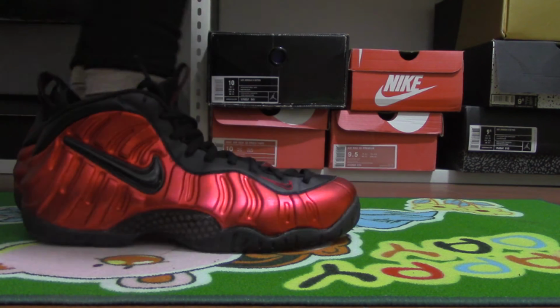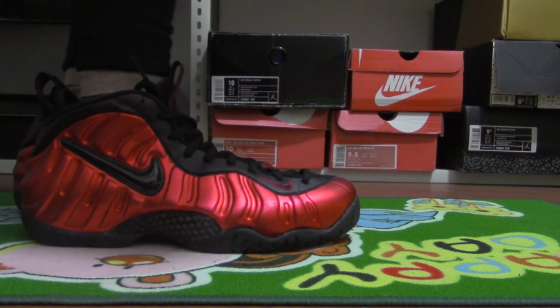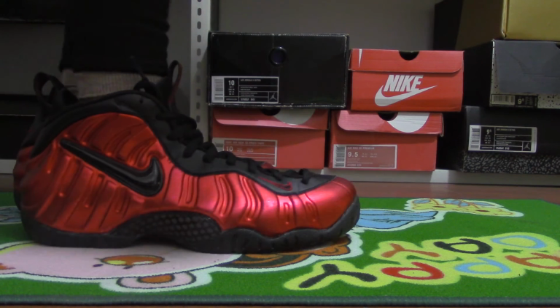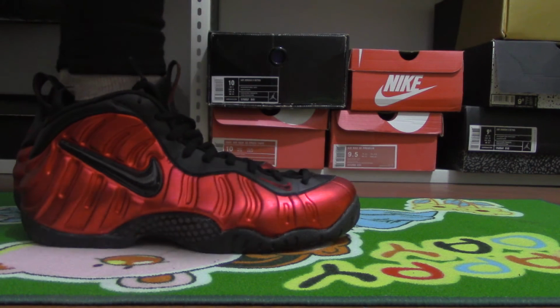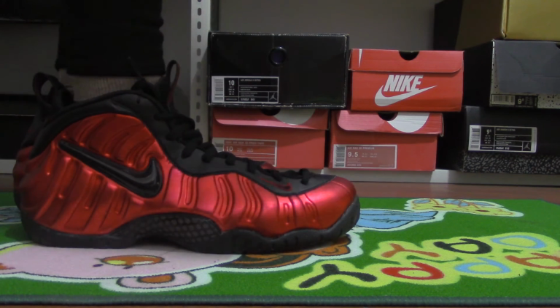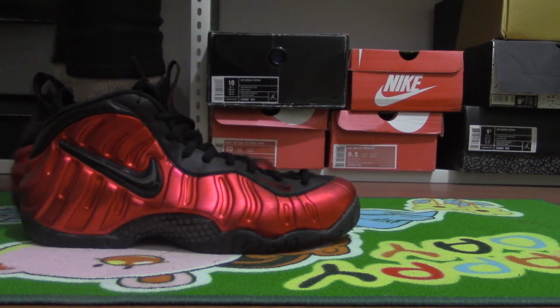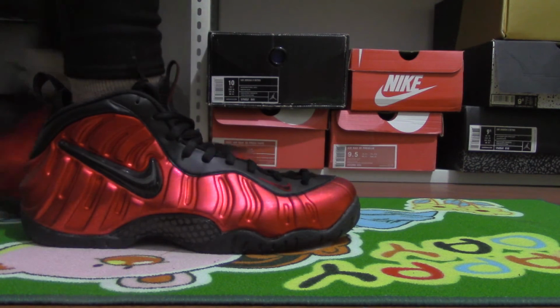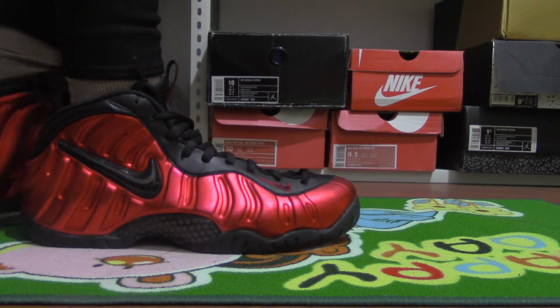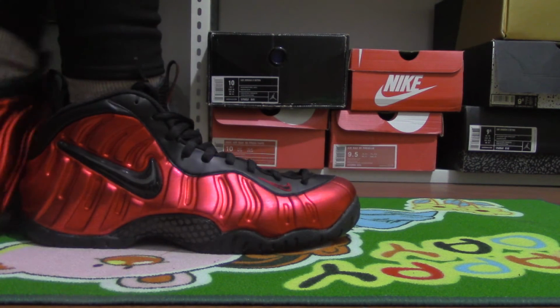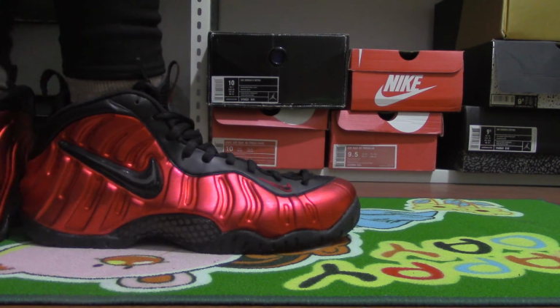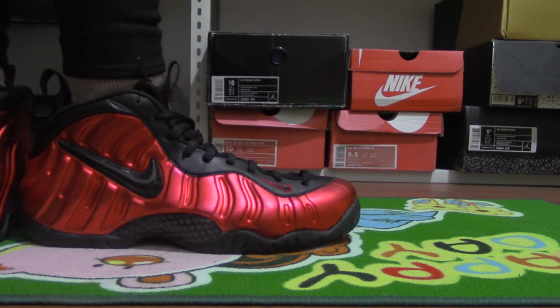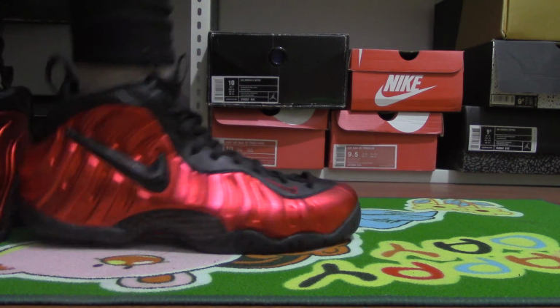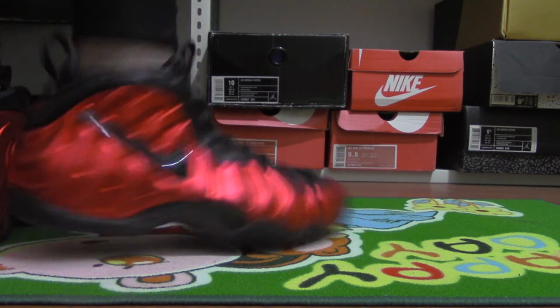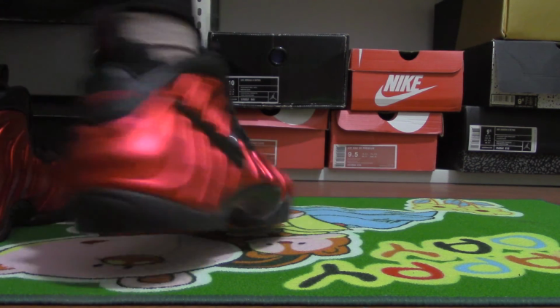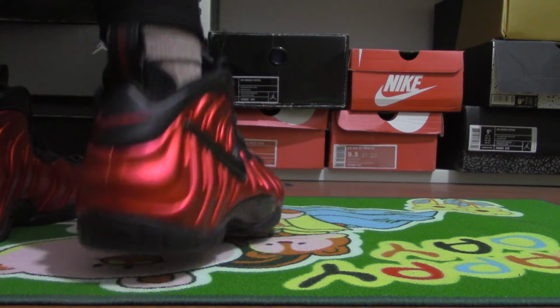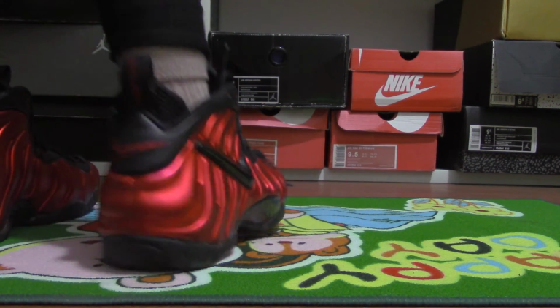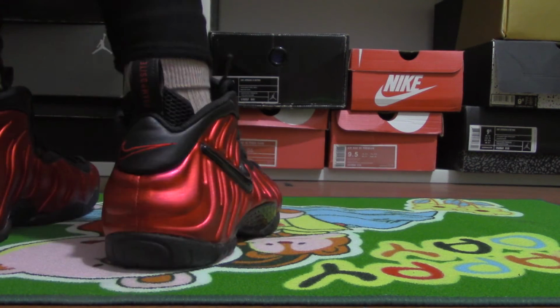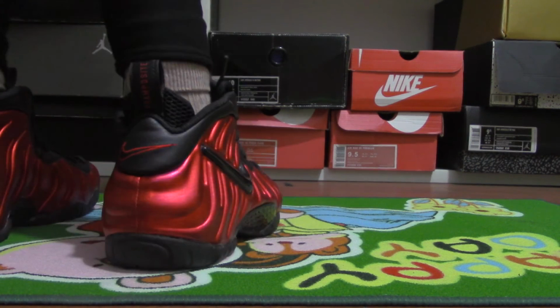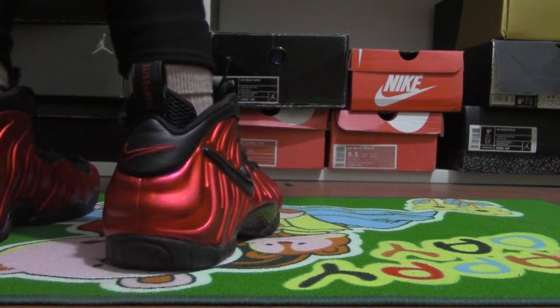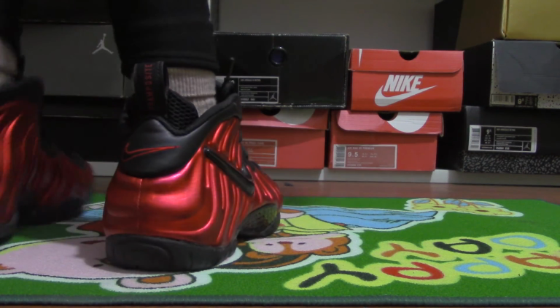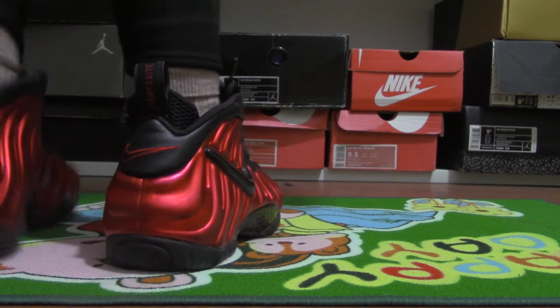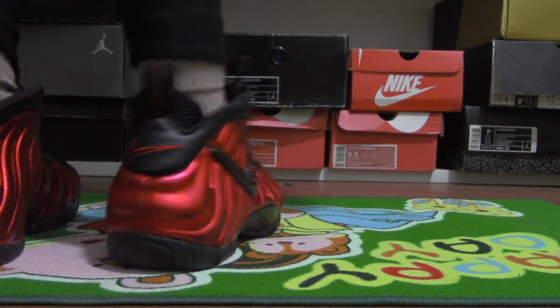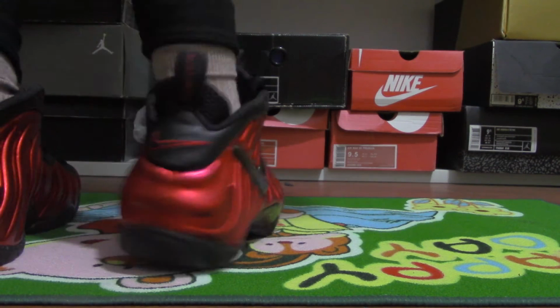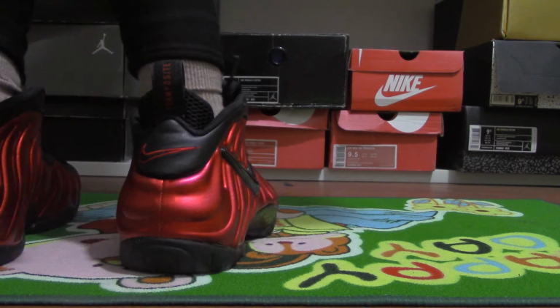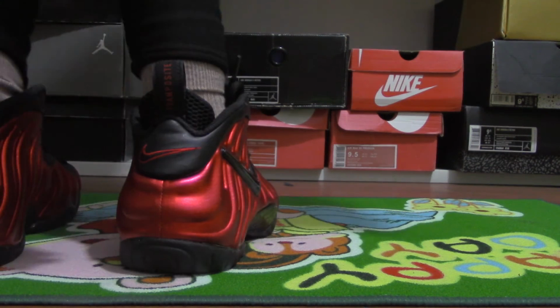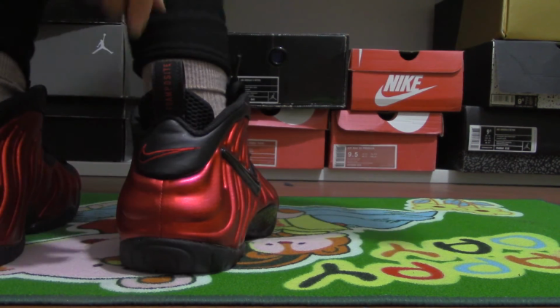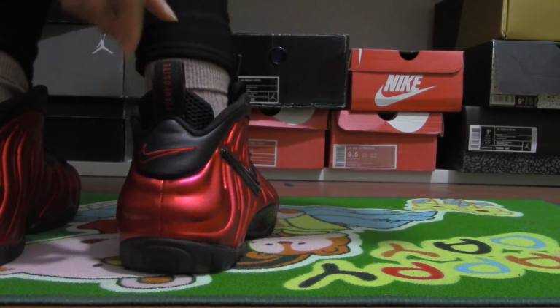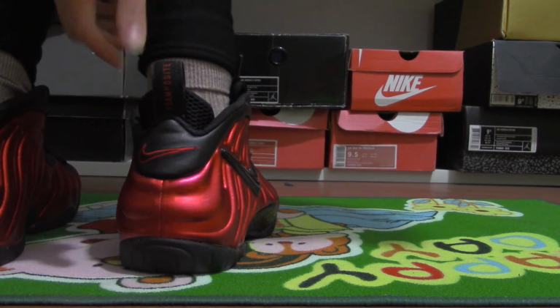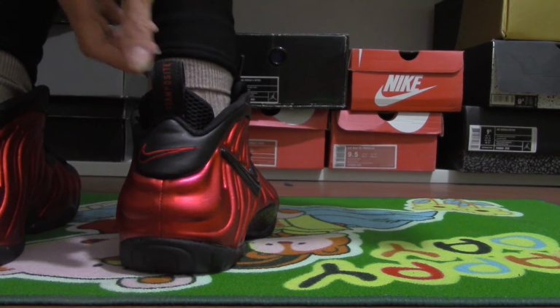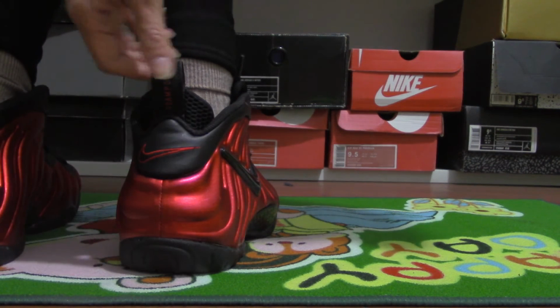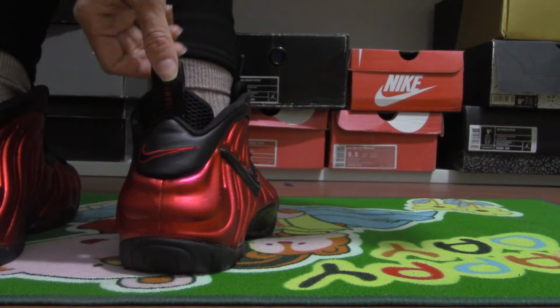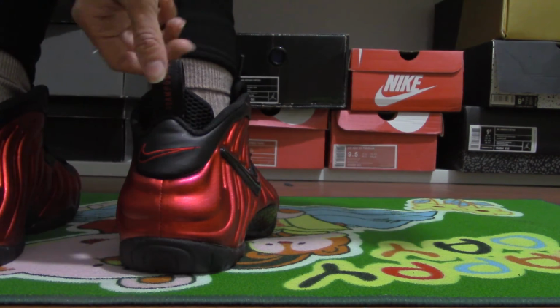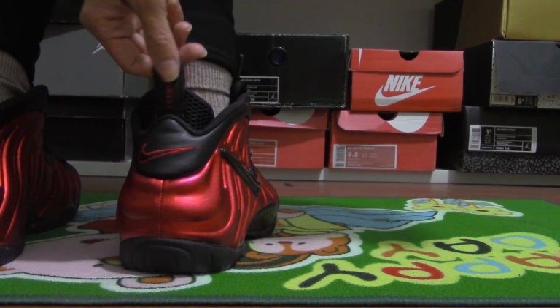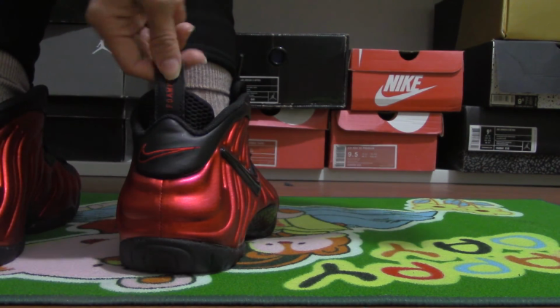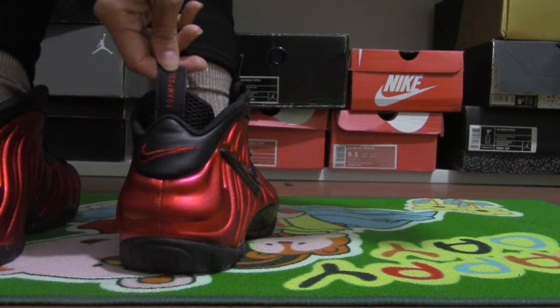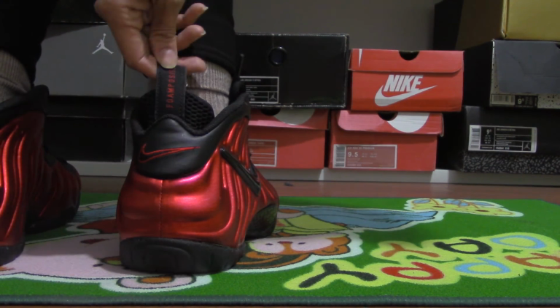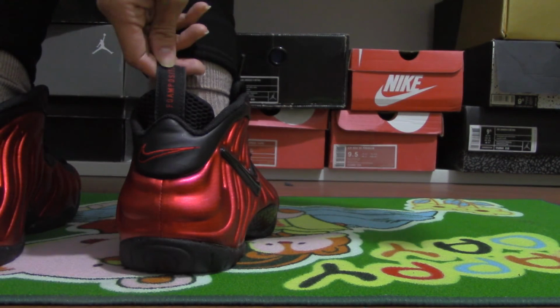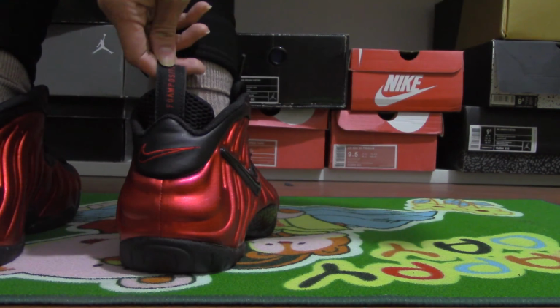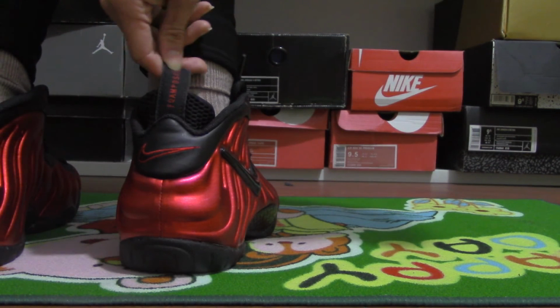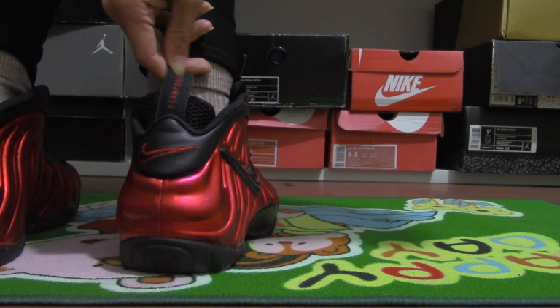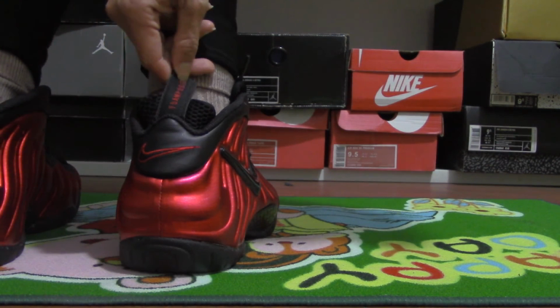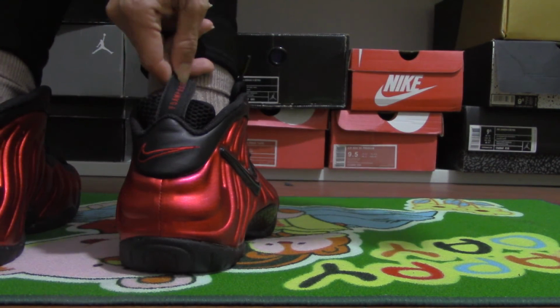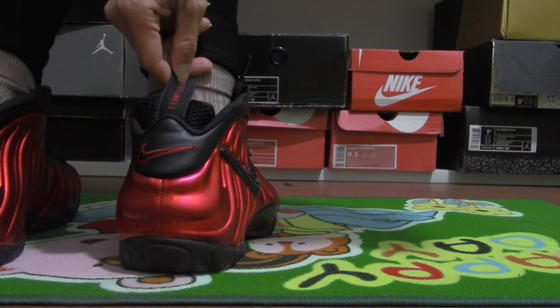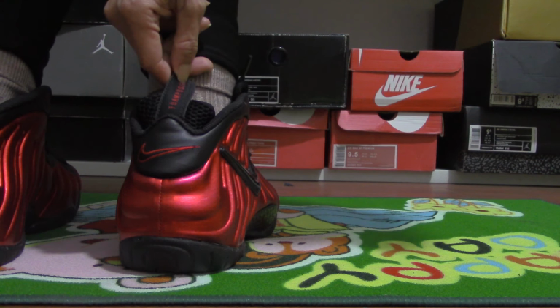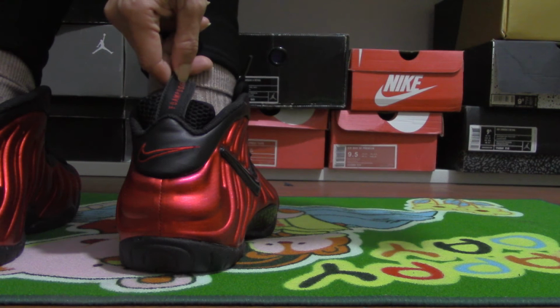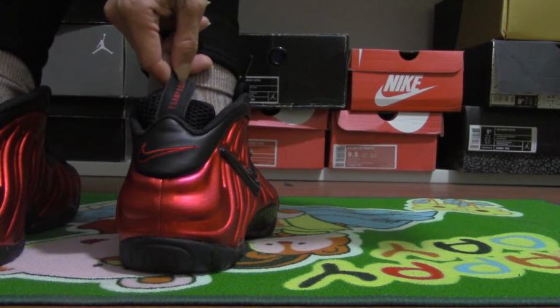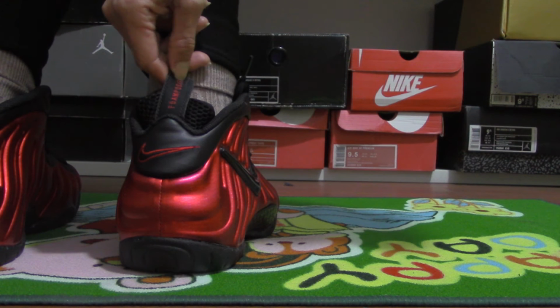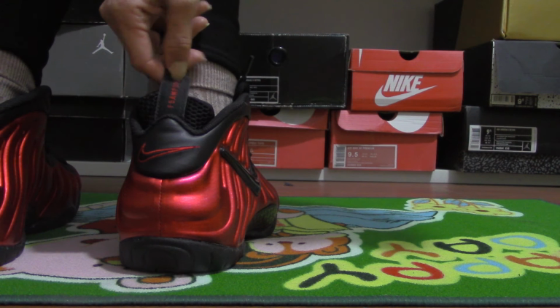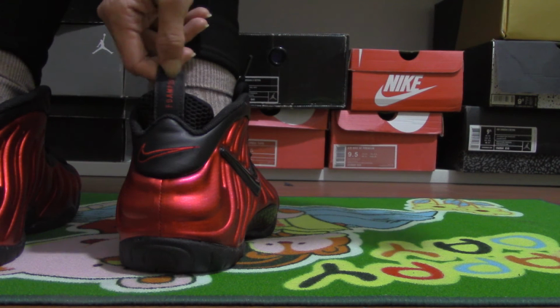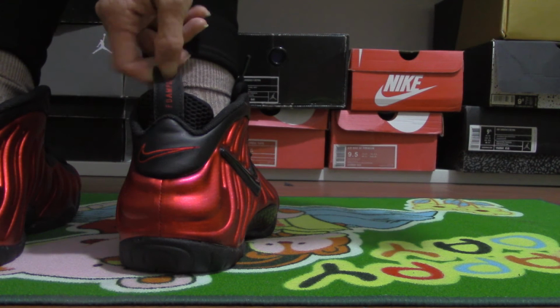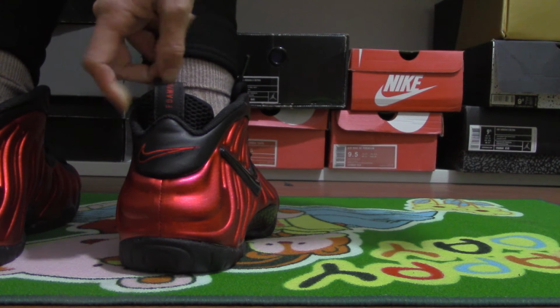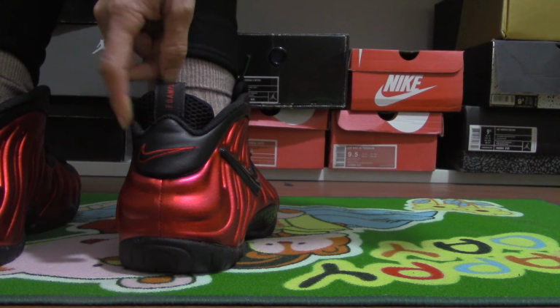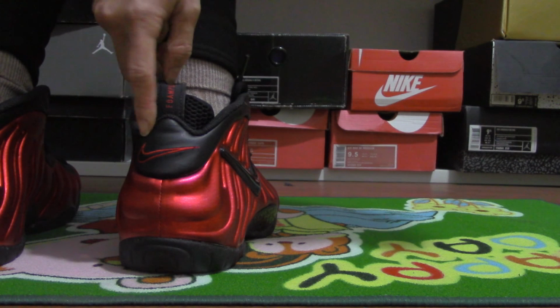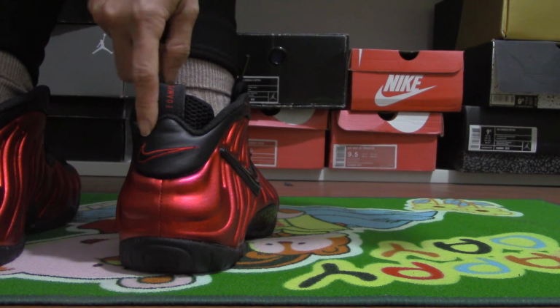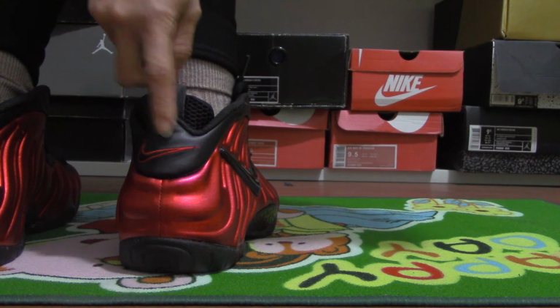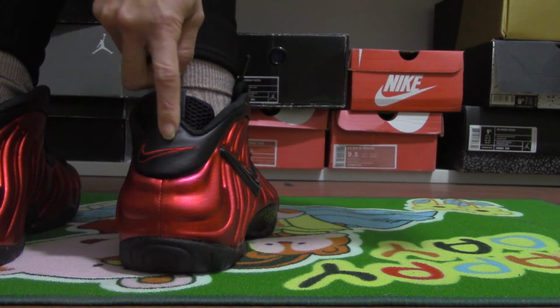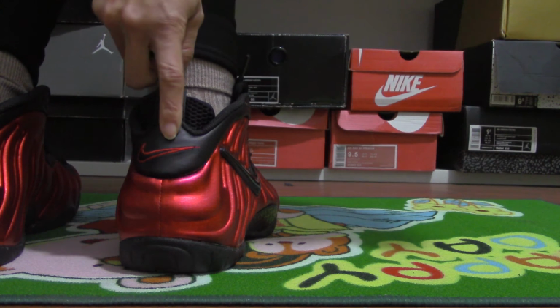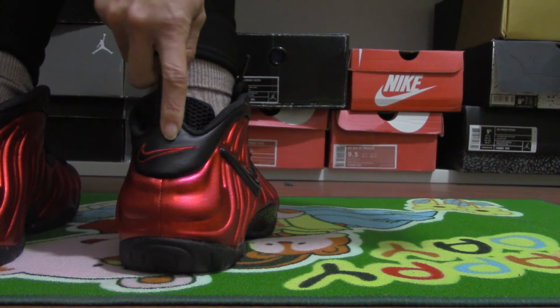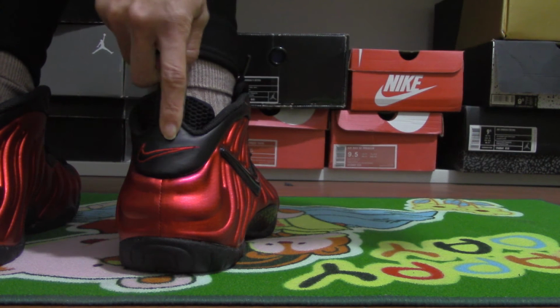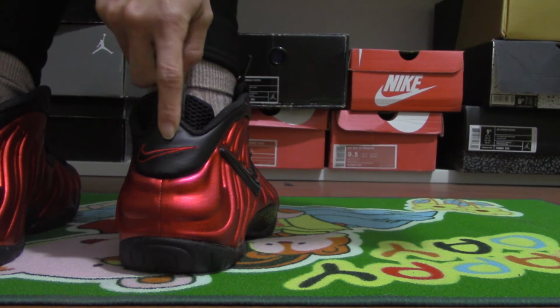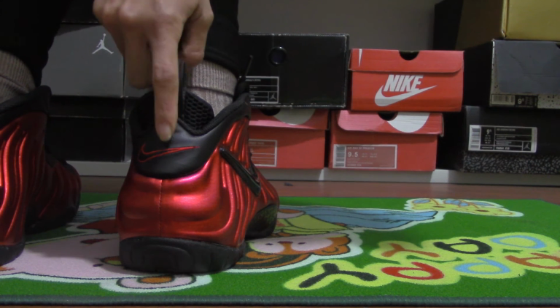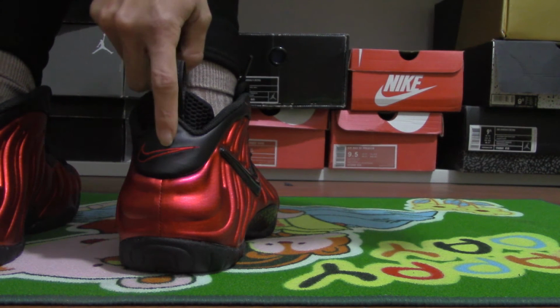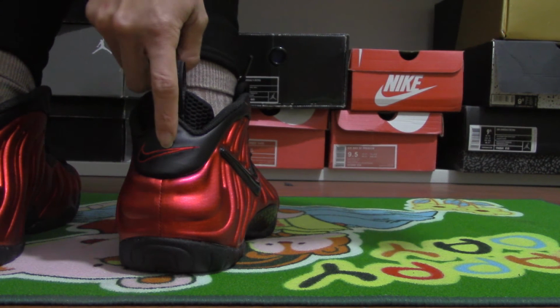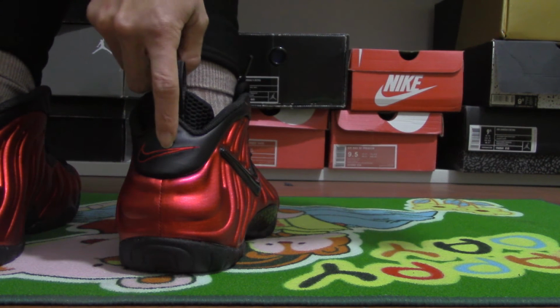Now try the back. See the tab and the Nike logo.